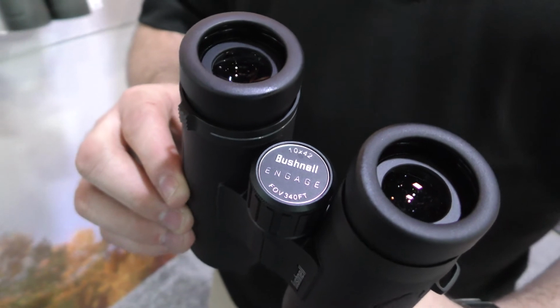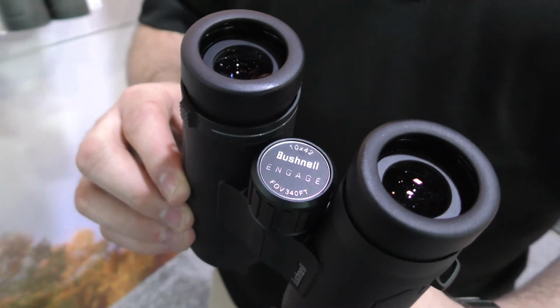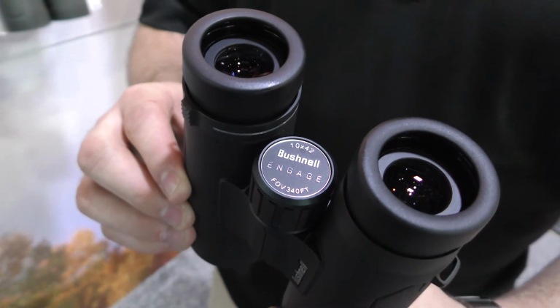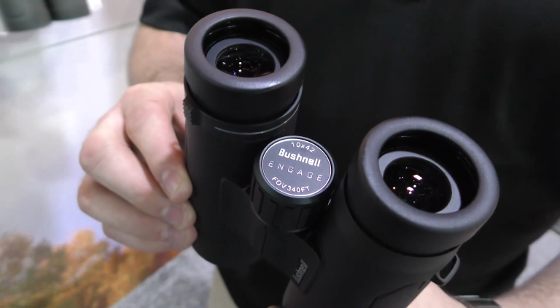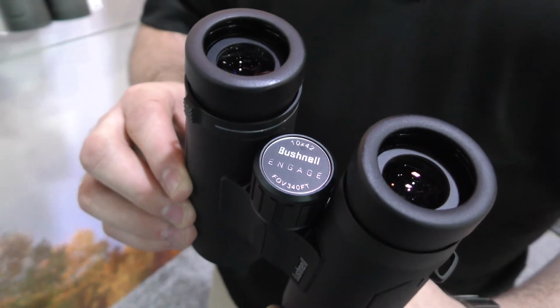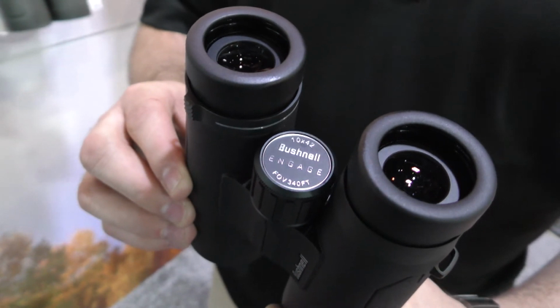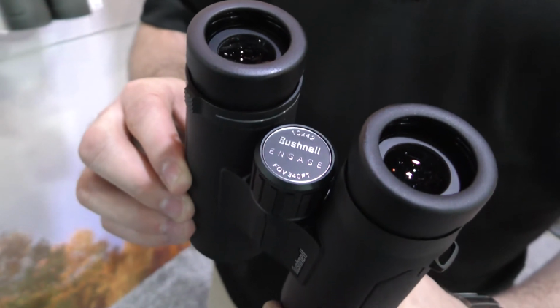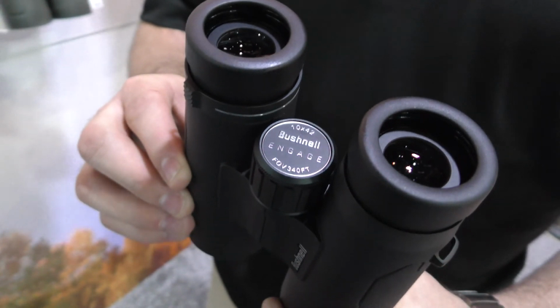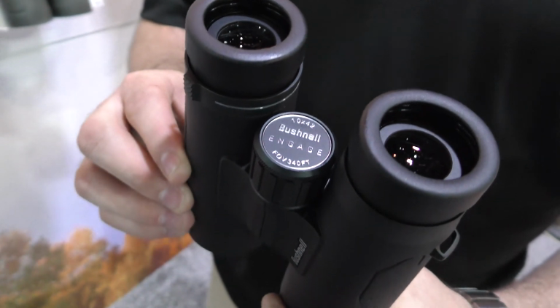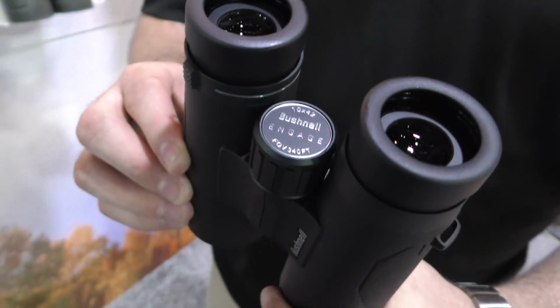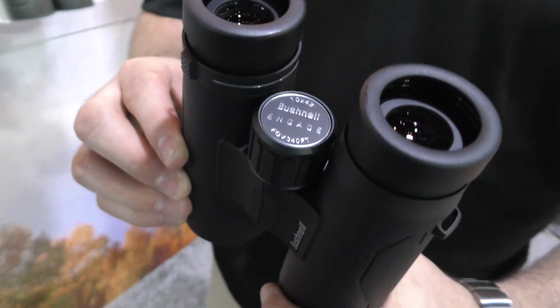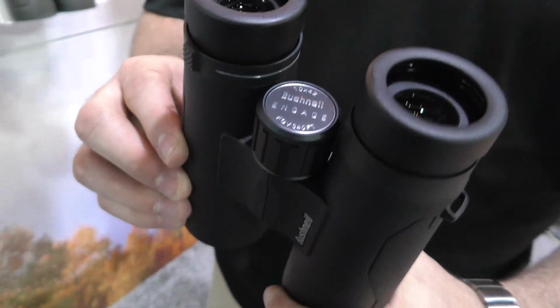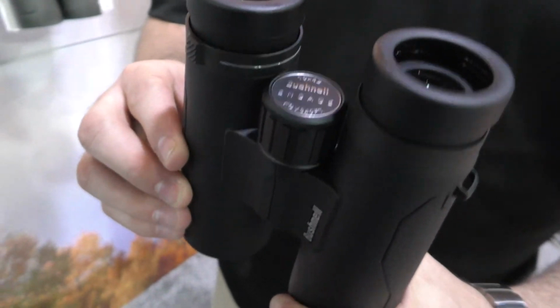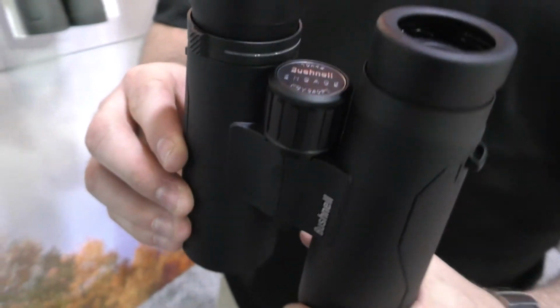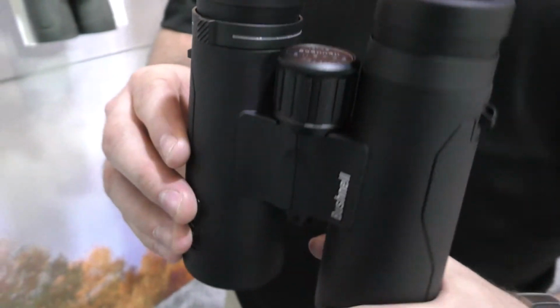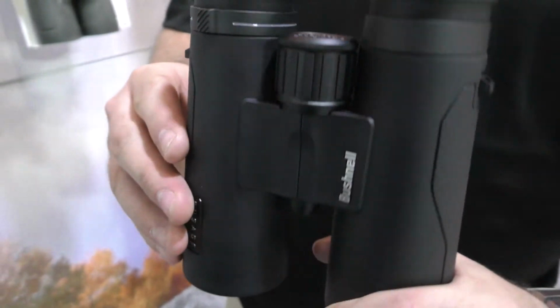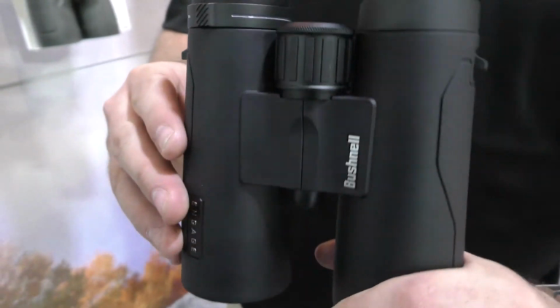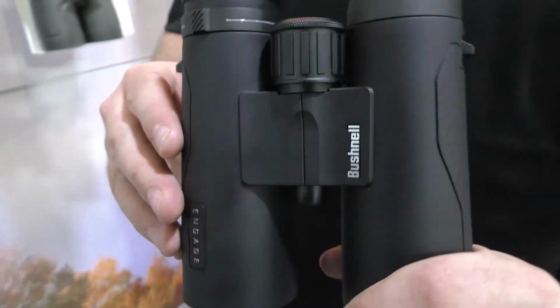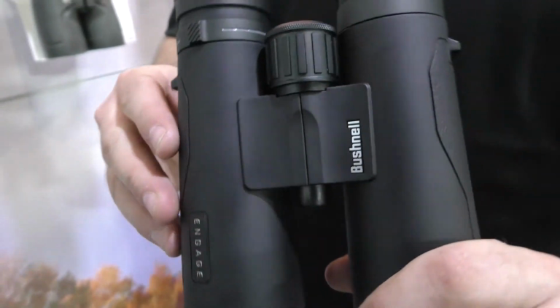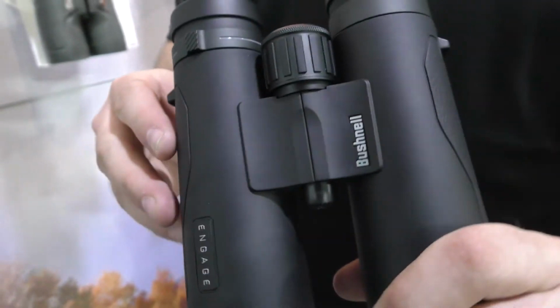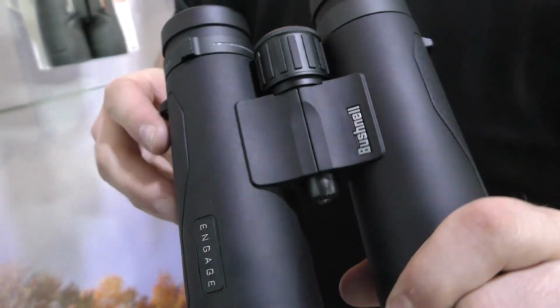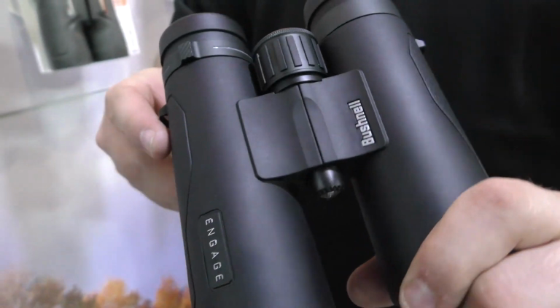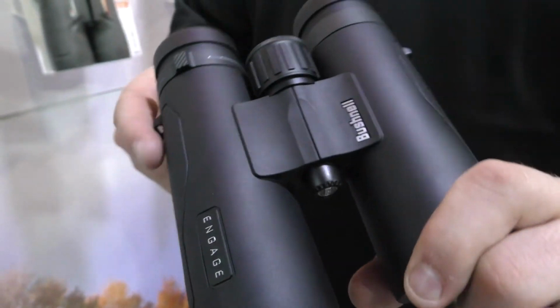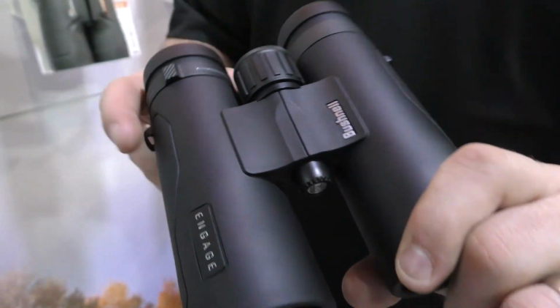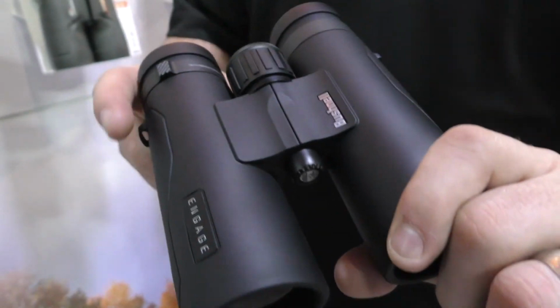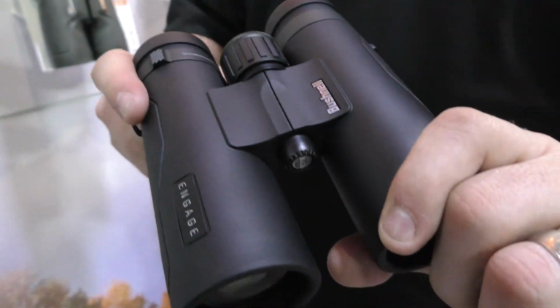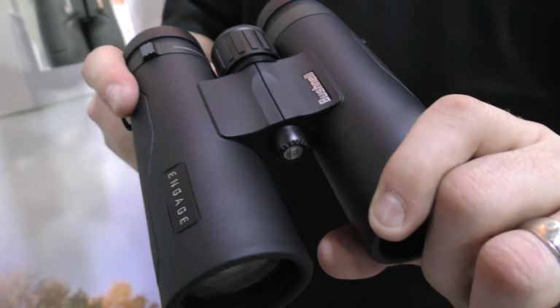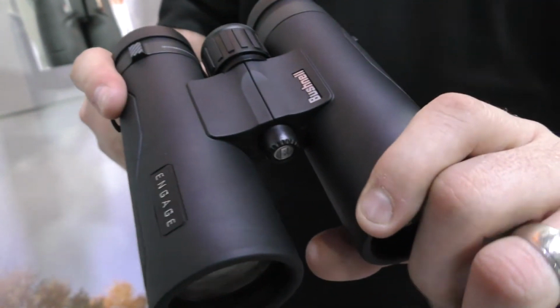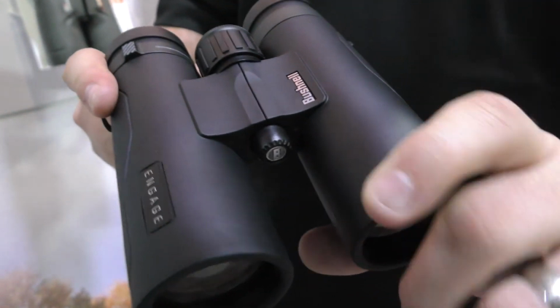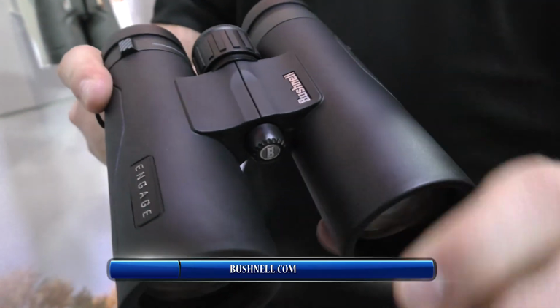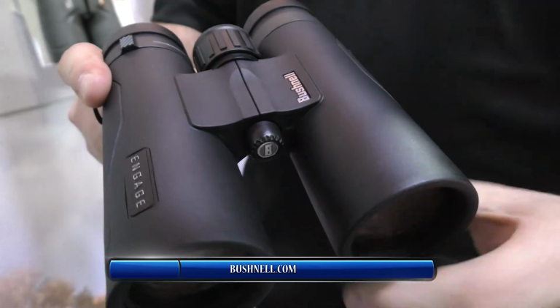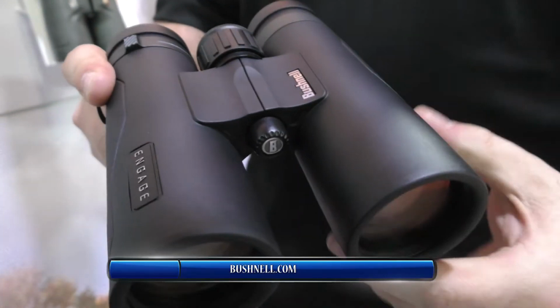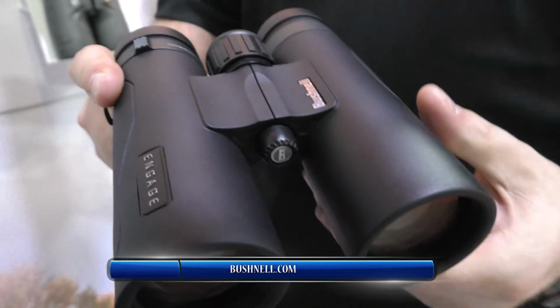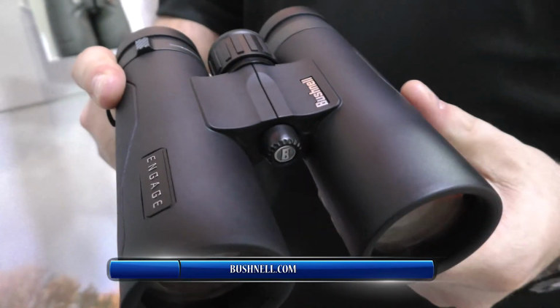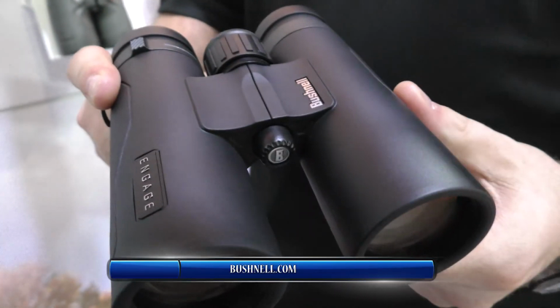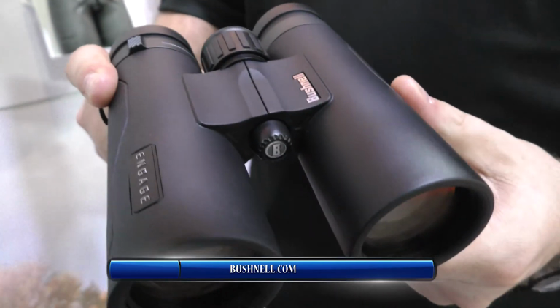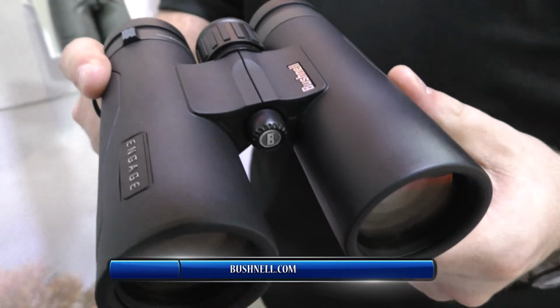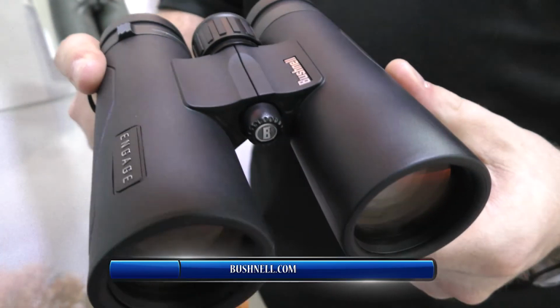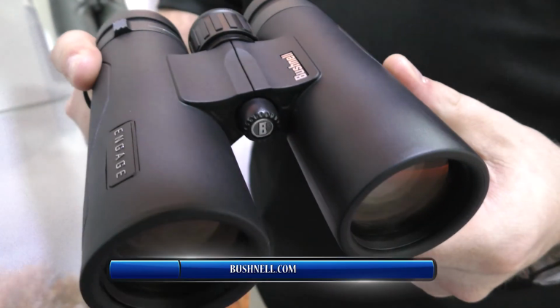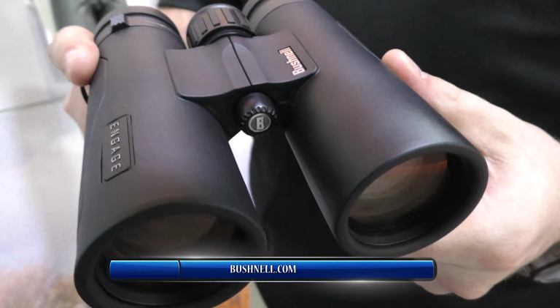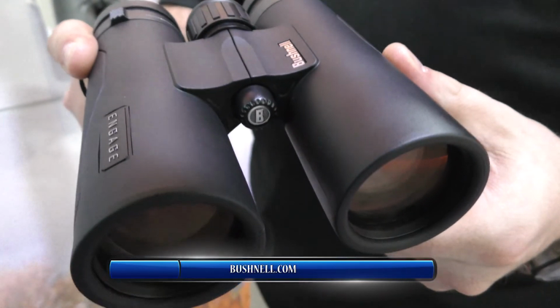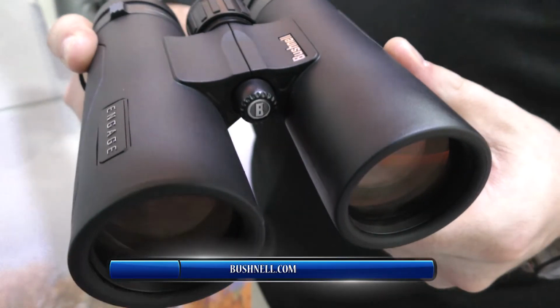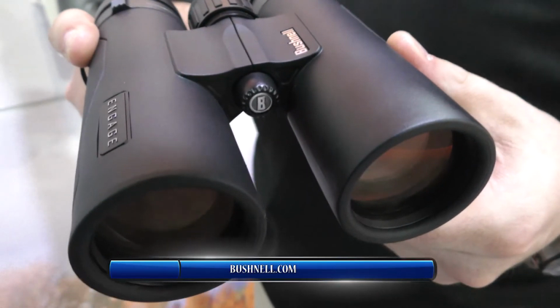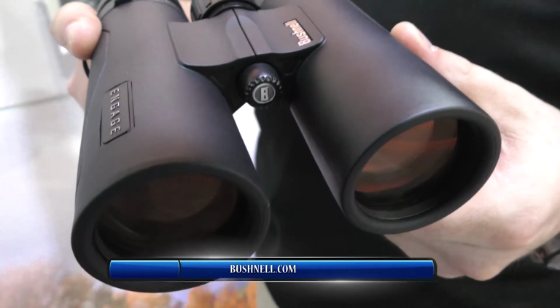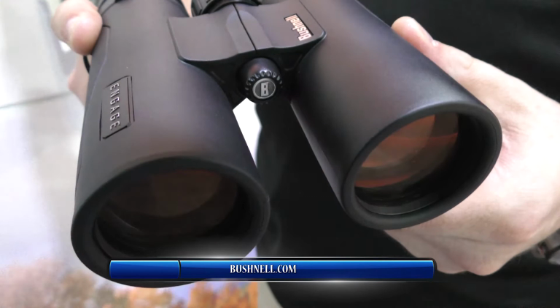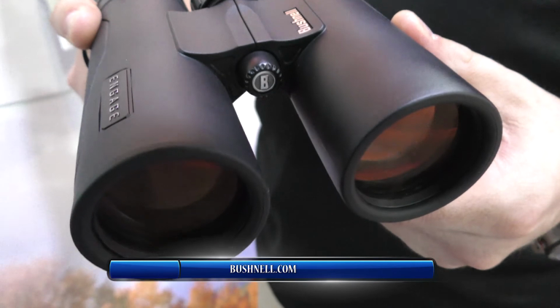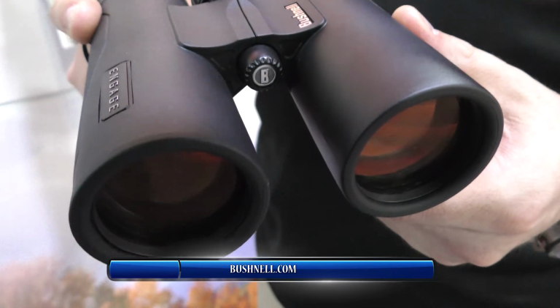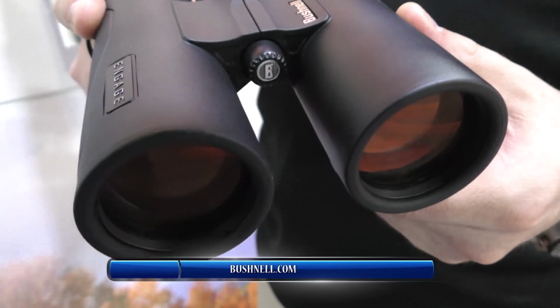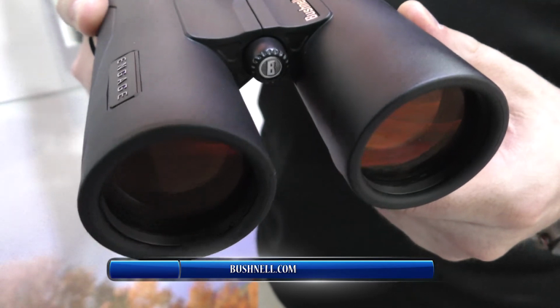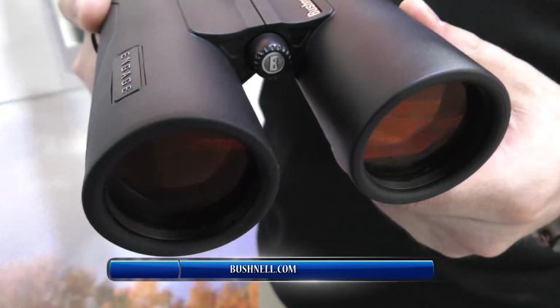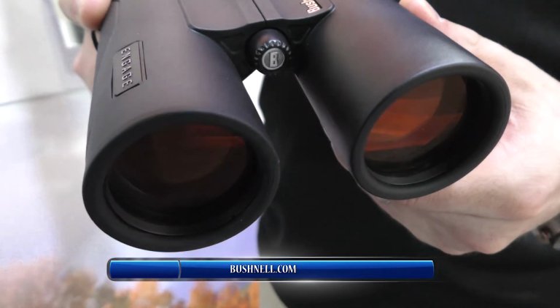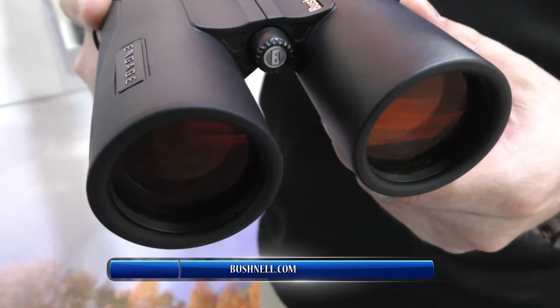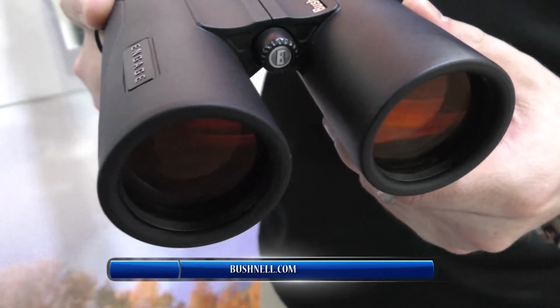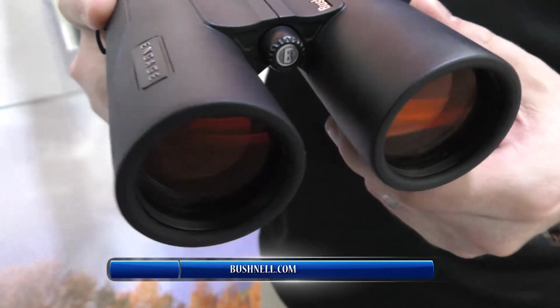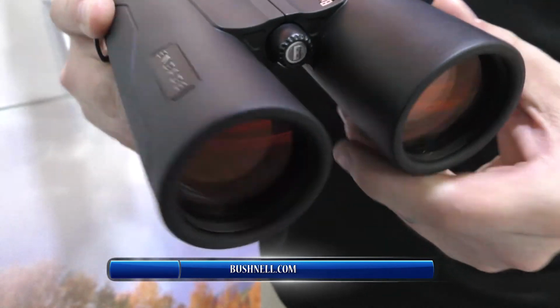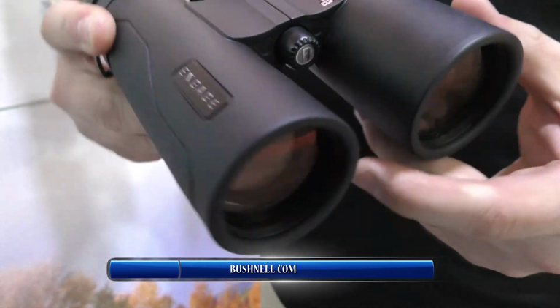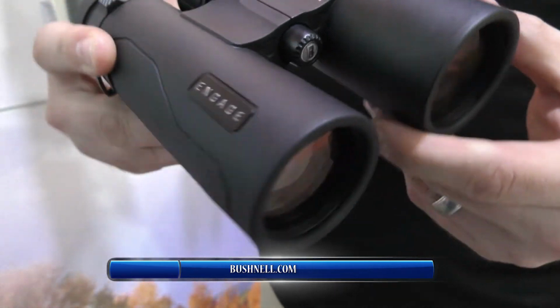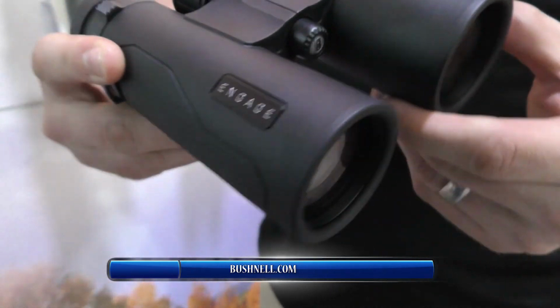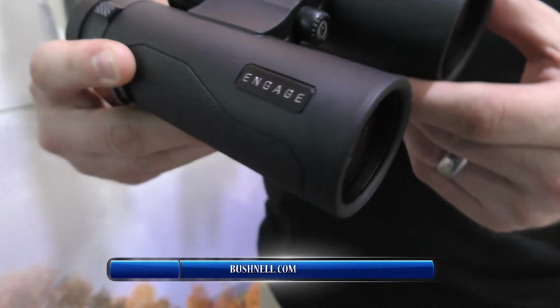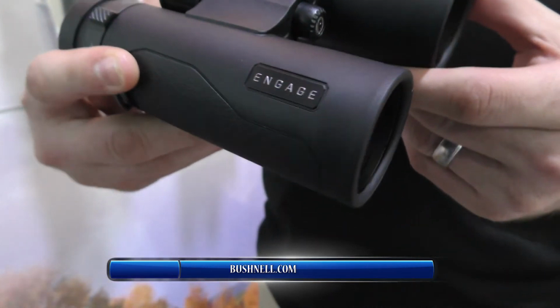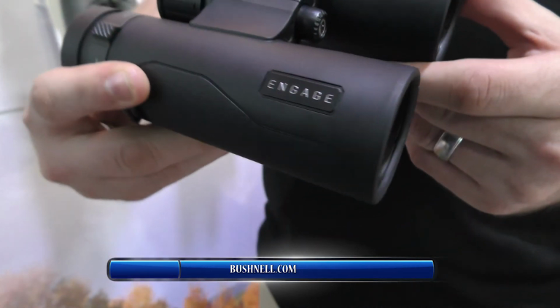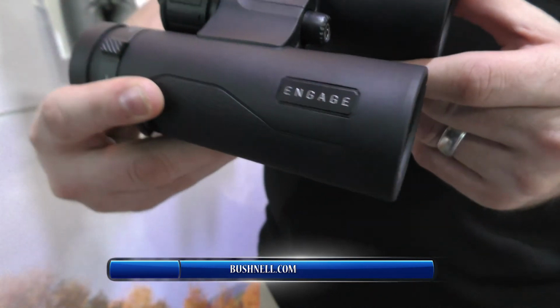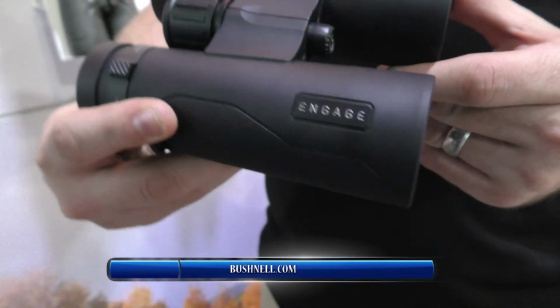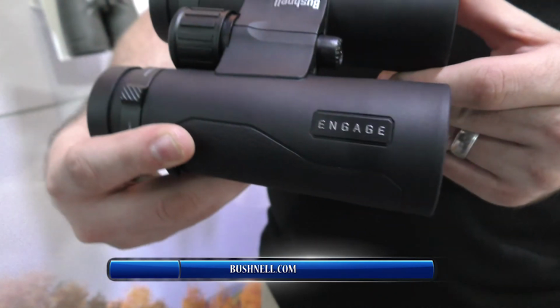These are going to be available in a store near you this coming spring, and for more information go to Bushnell.com.